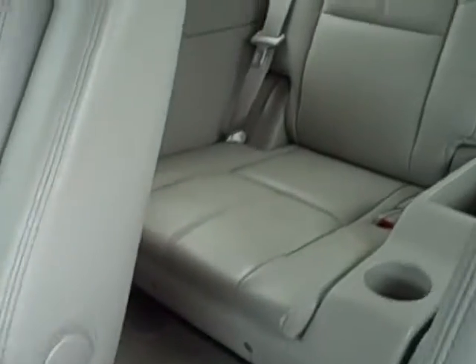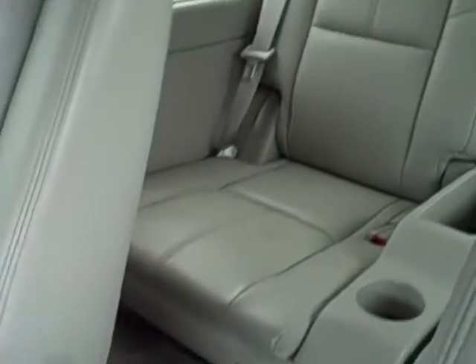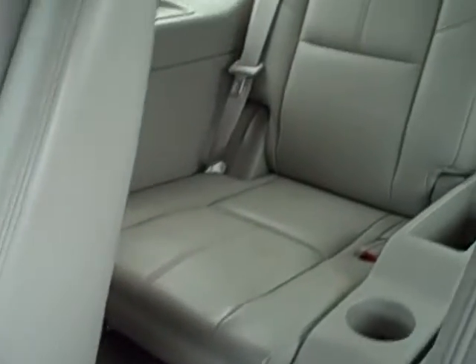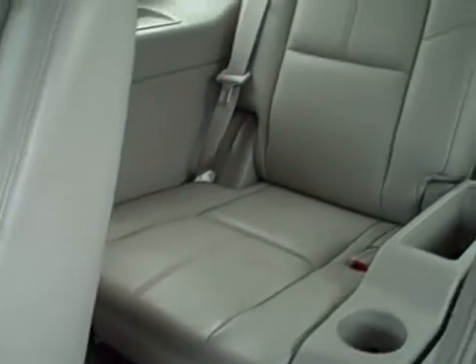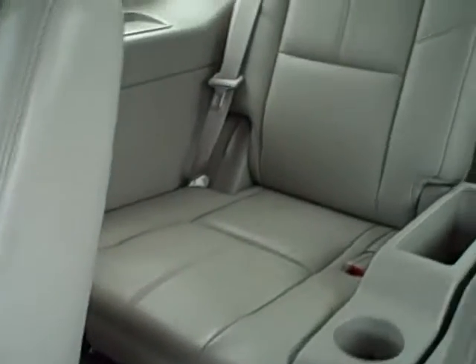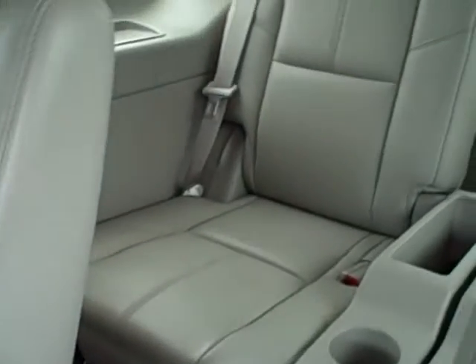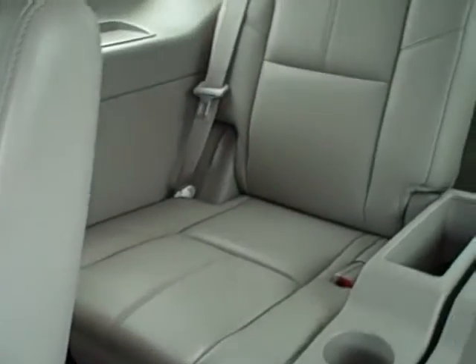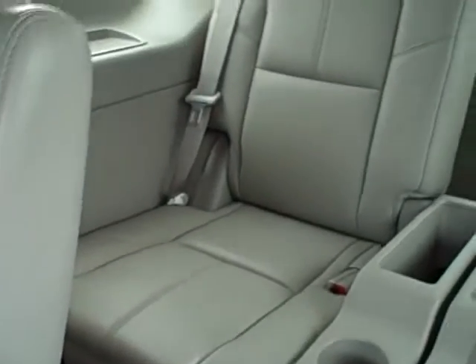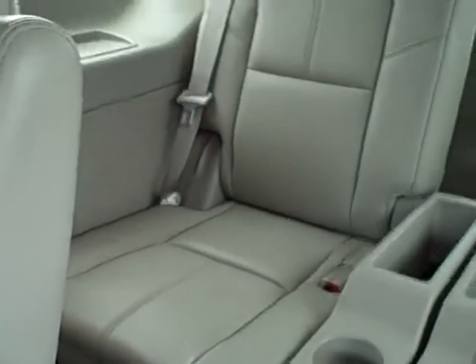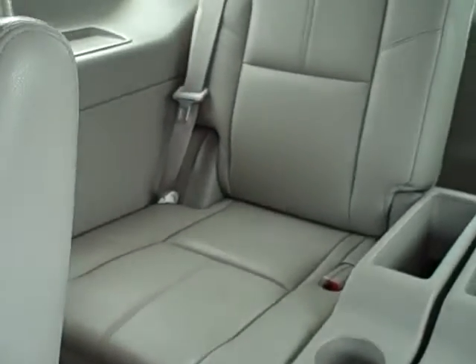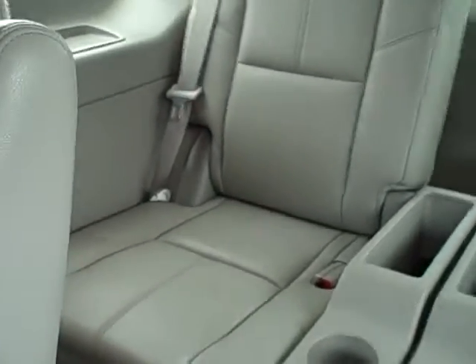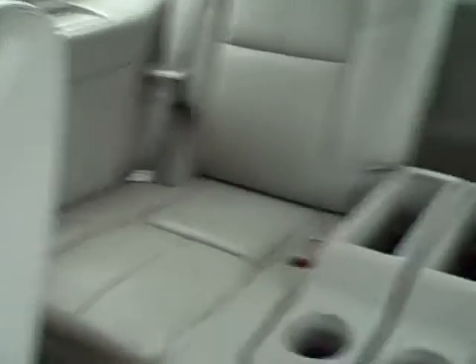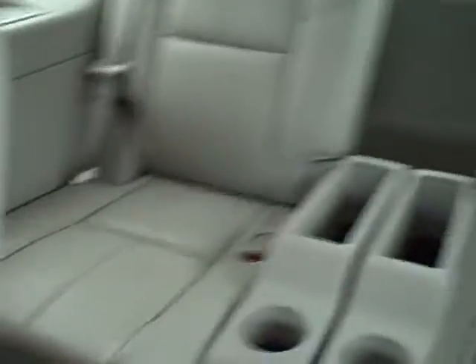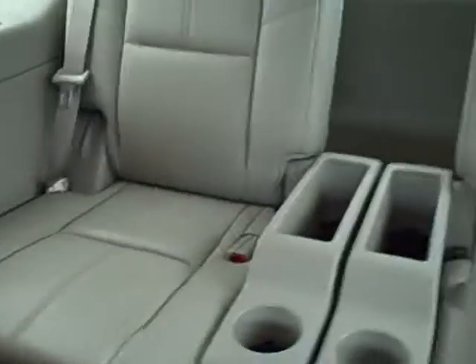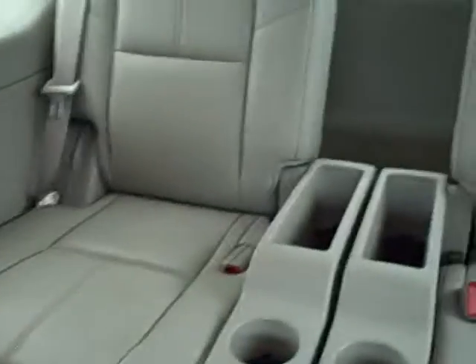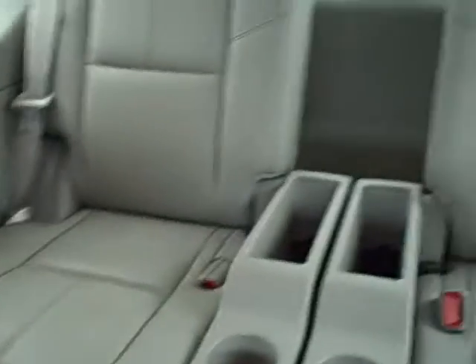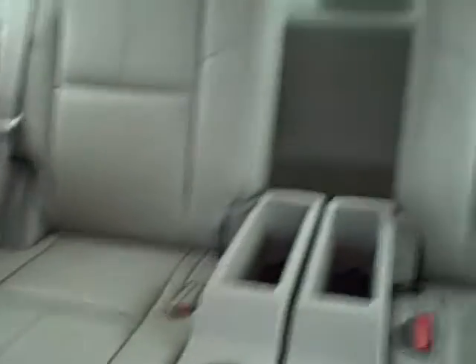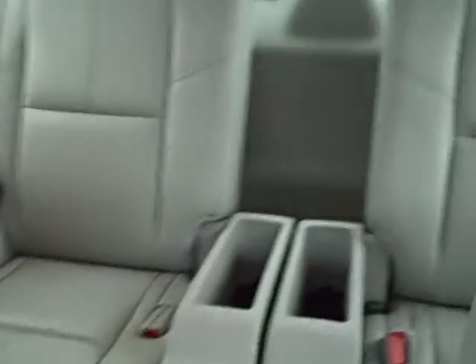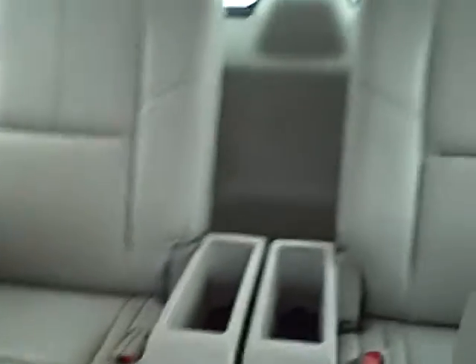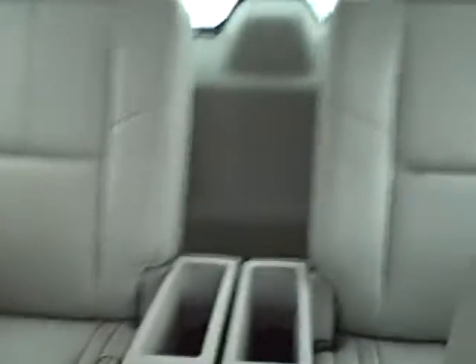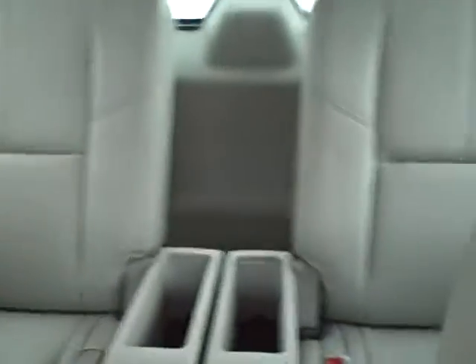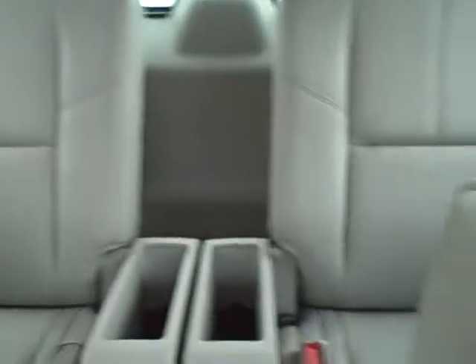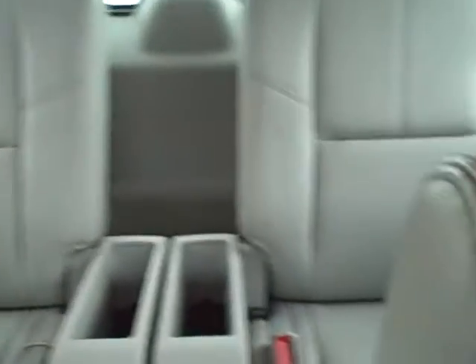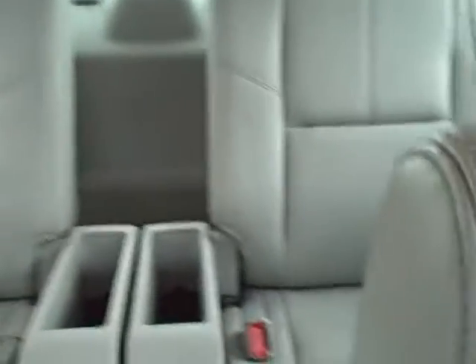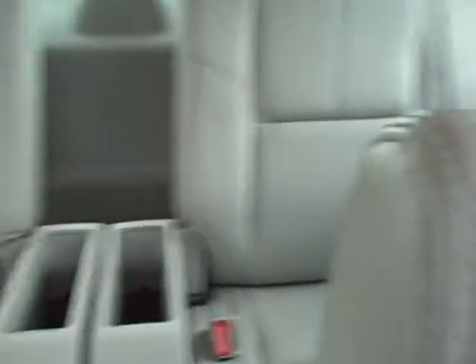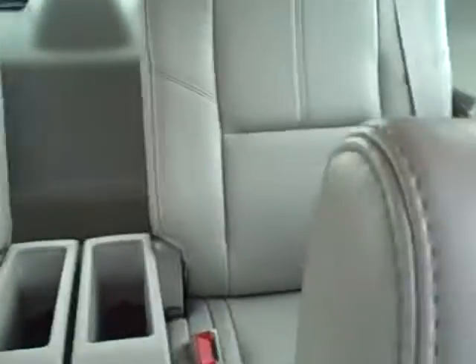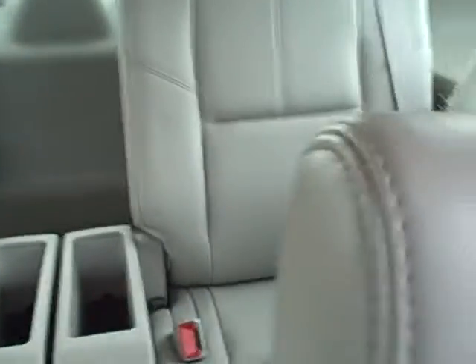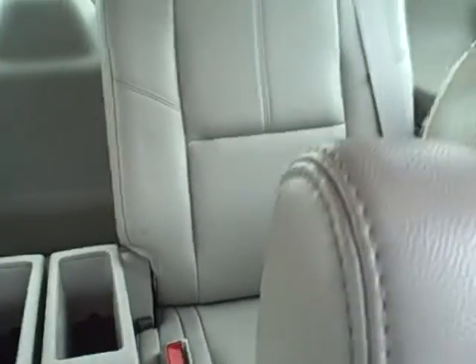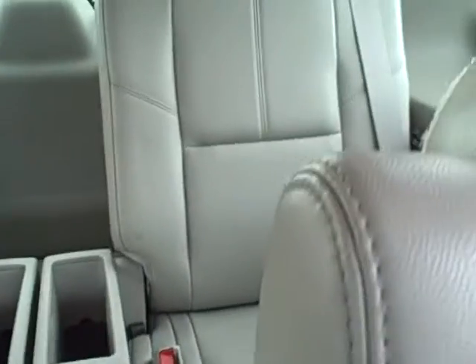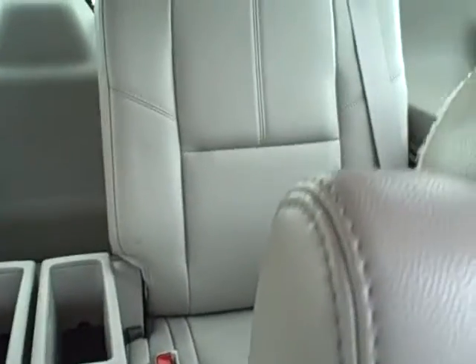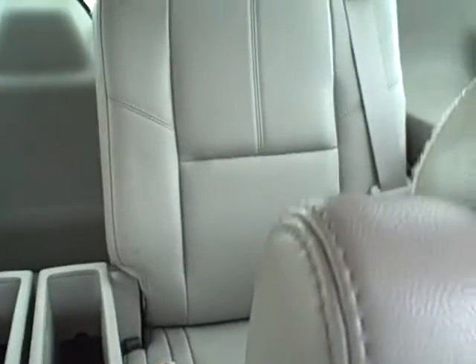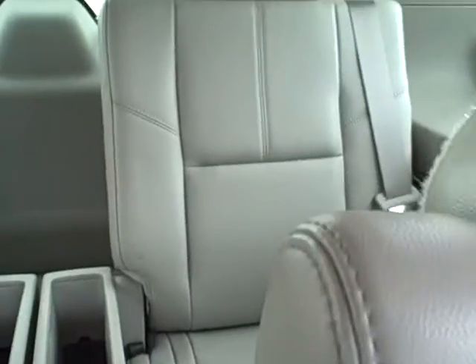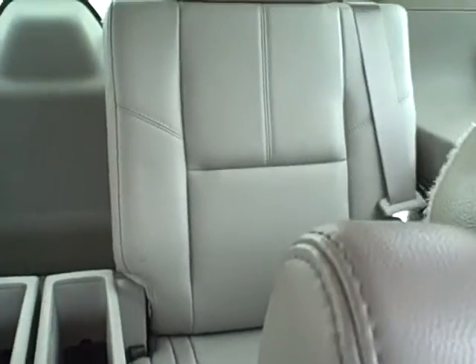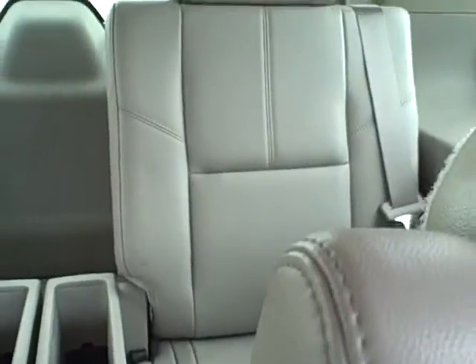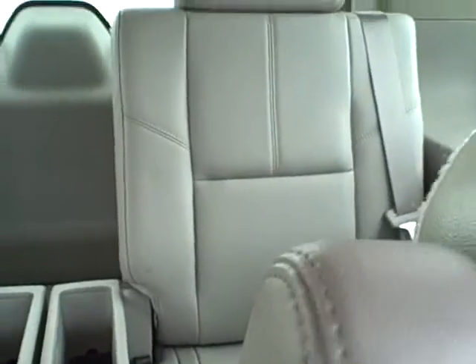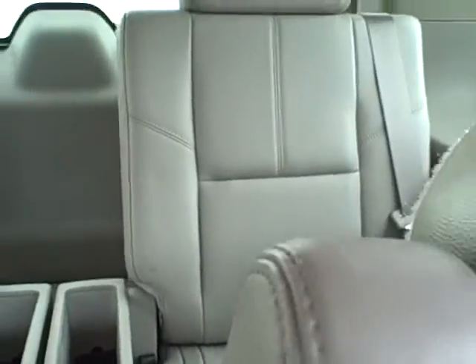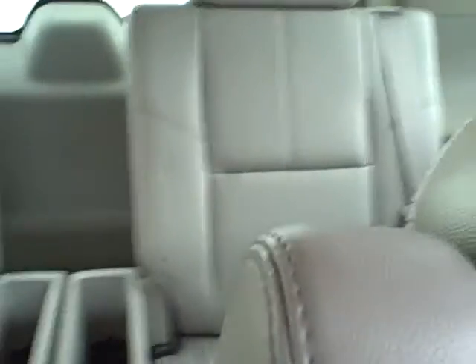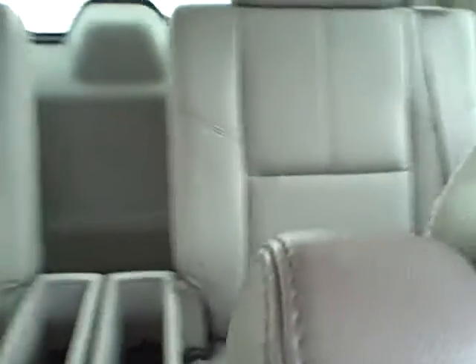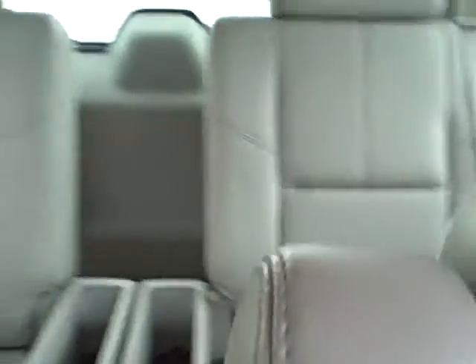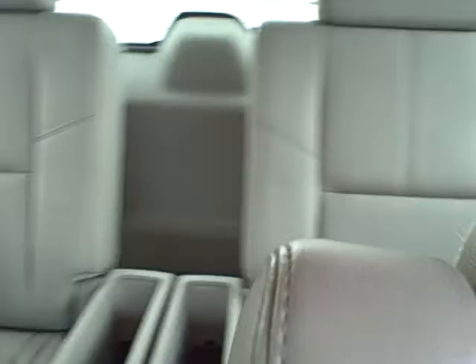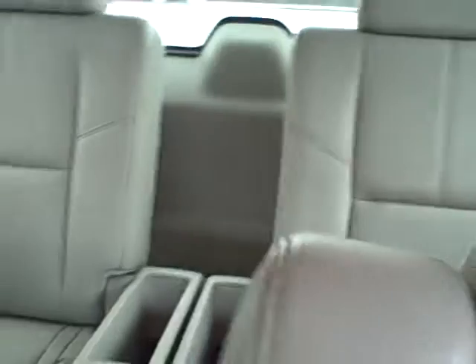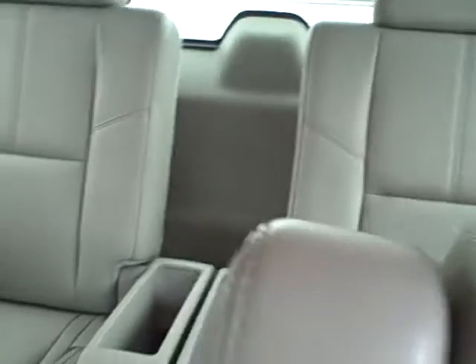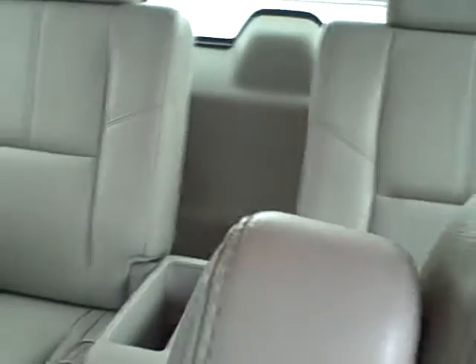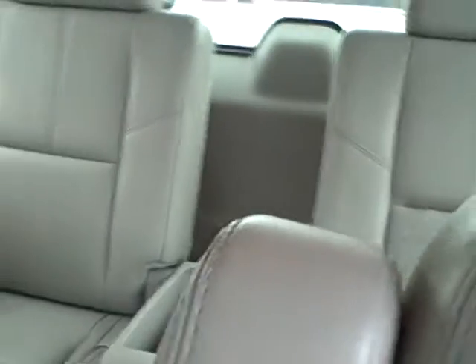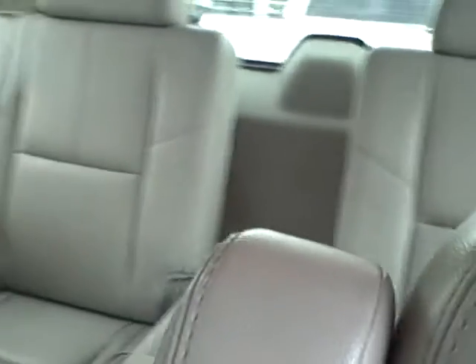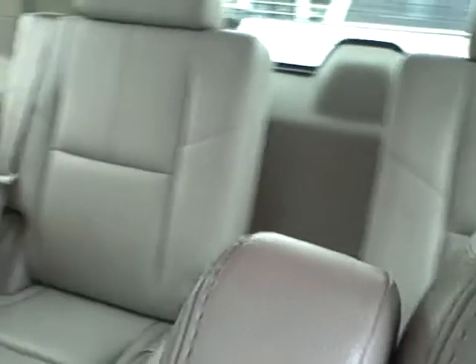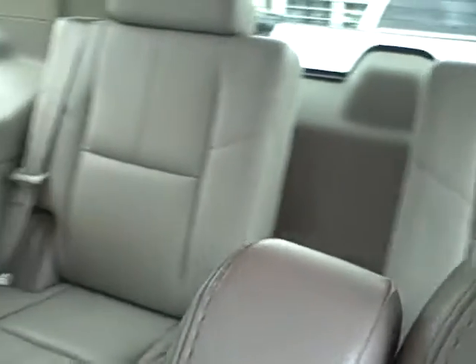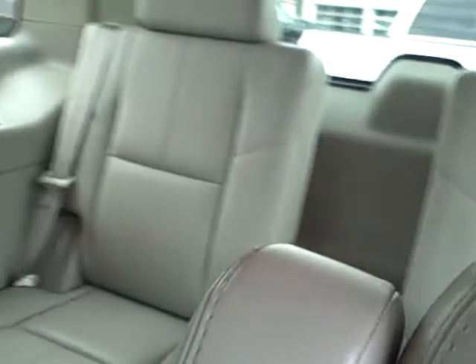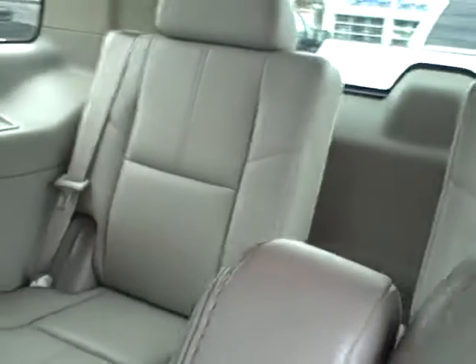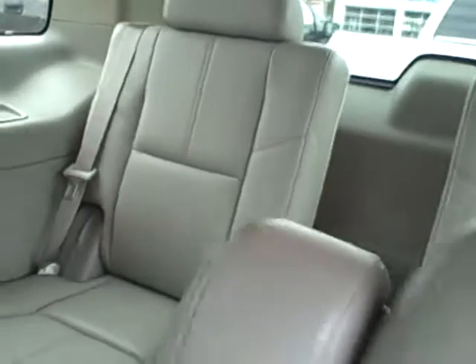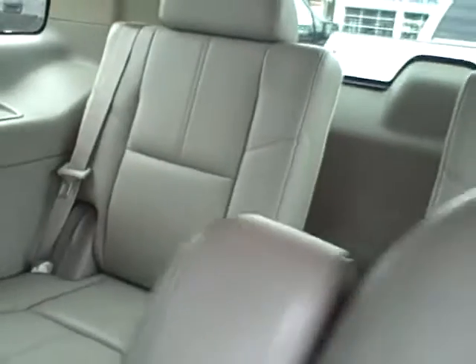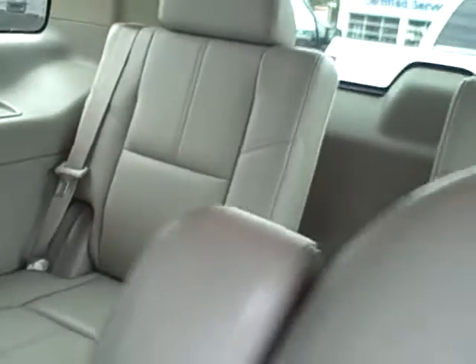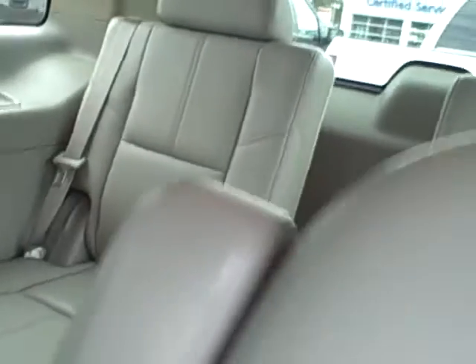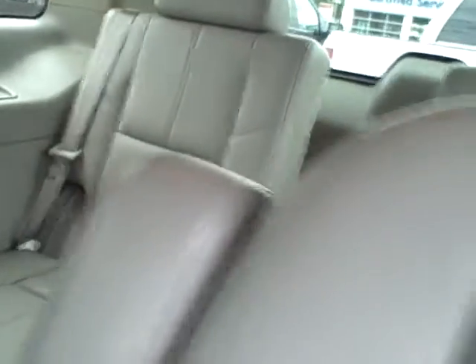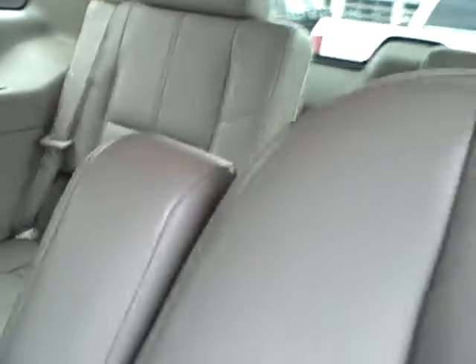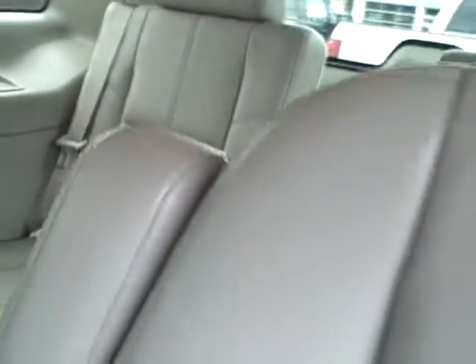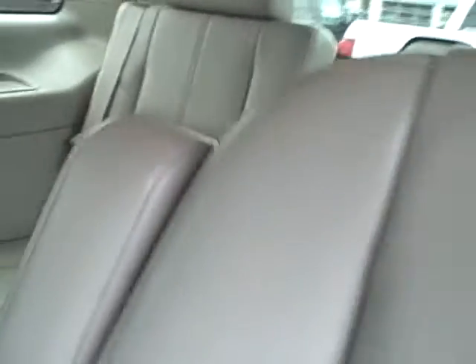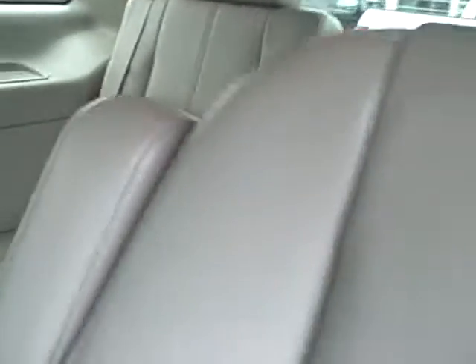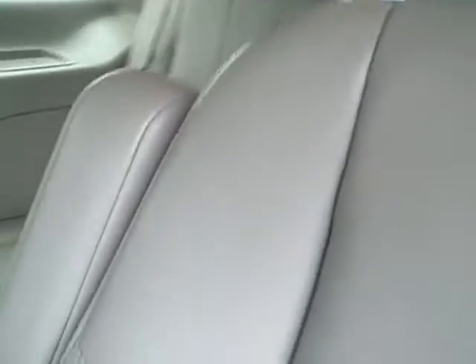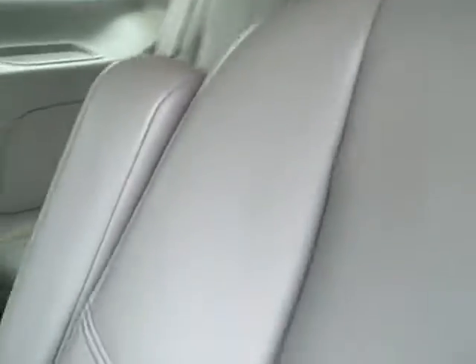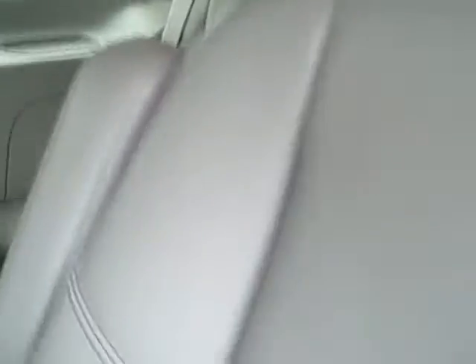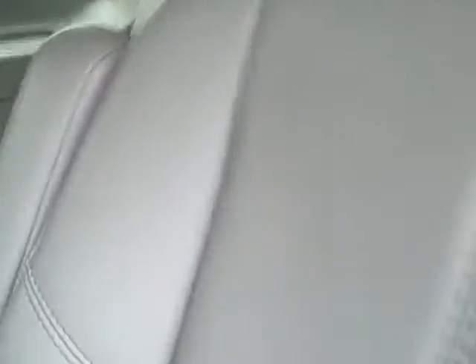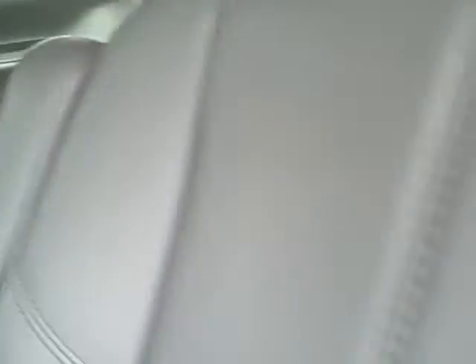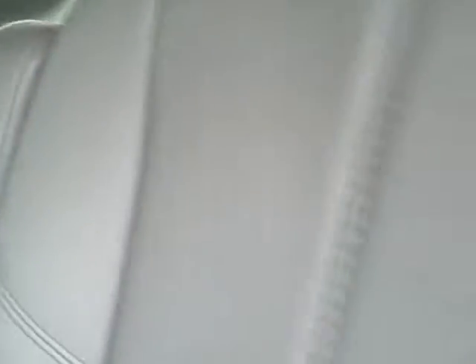This is a two-passenger third-row seat, making this a six-passenger vehicle — bucket seats in all three rows.